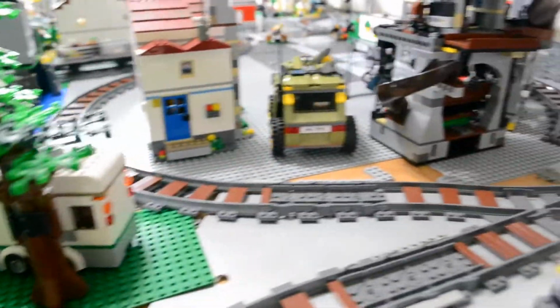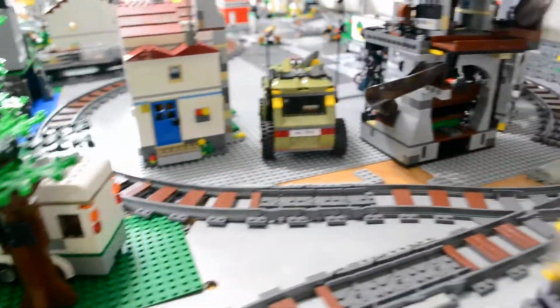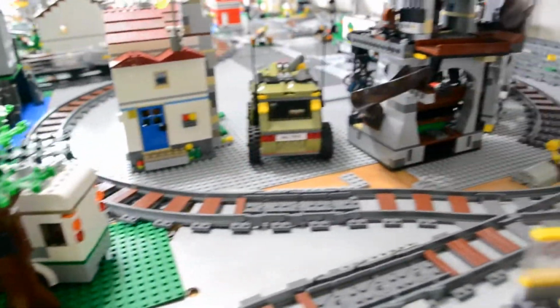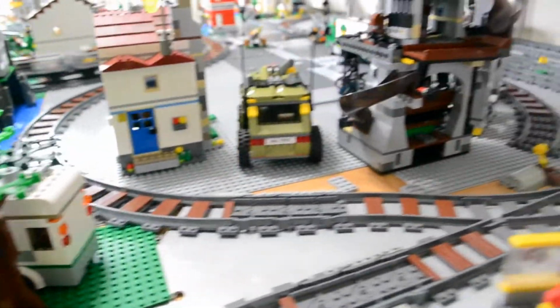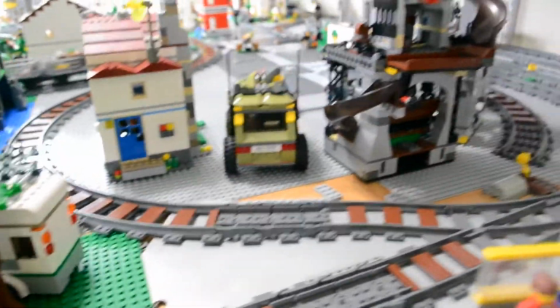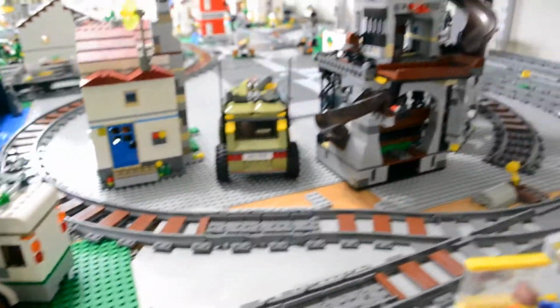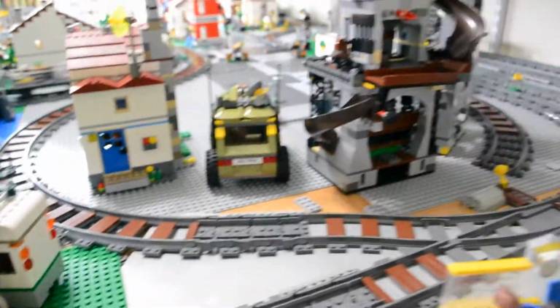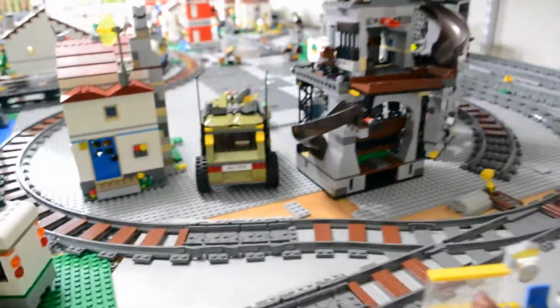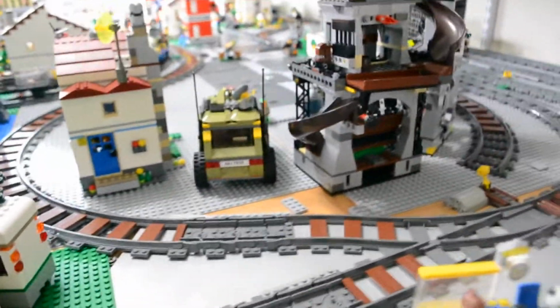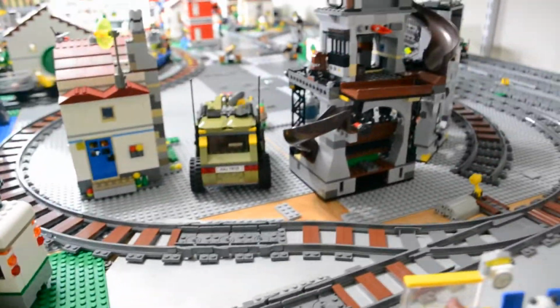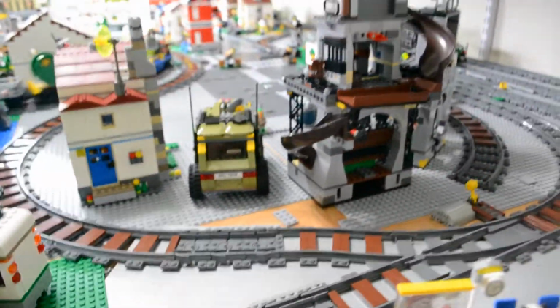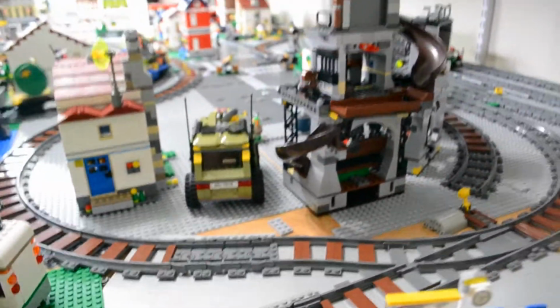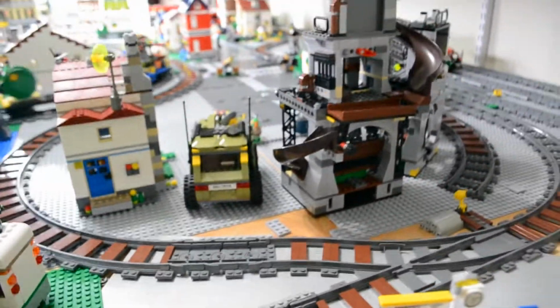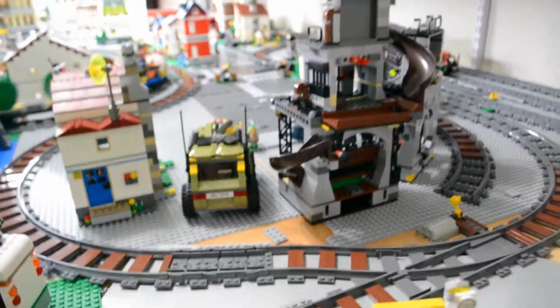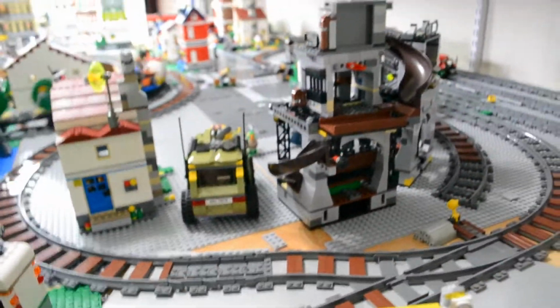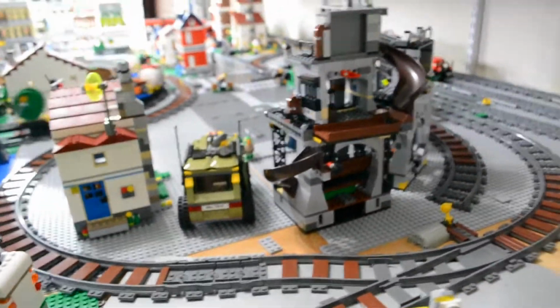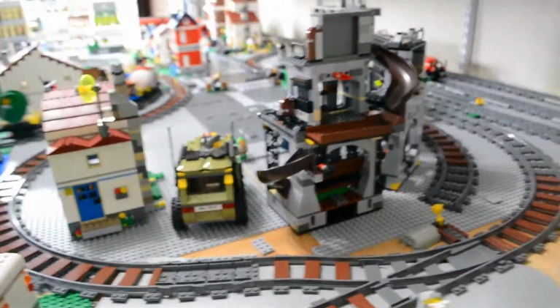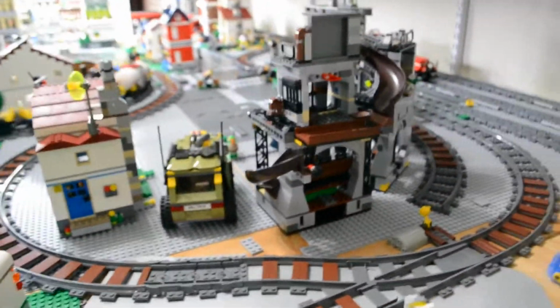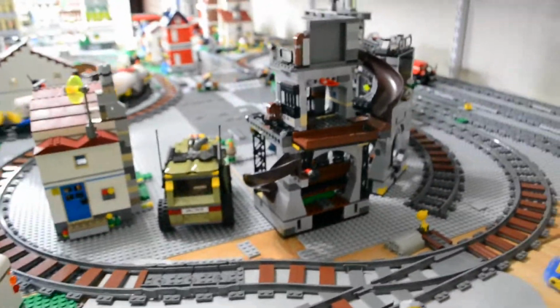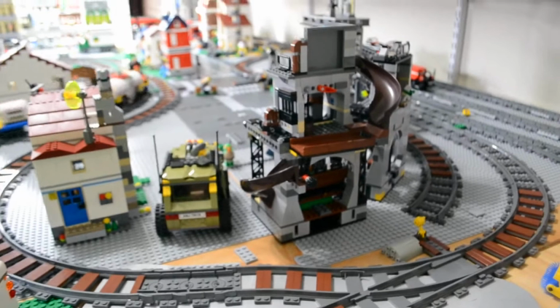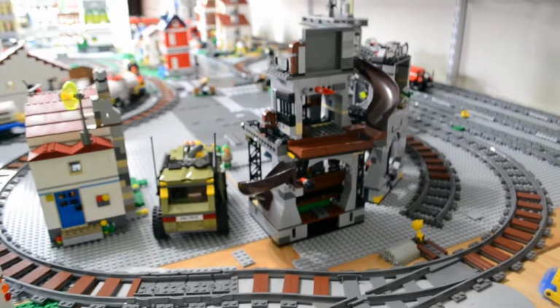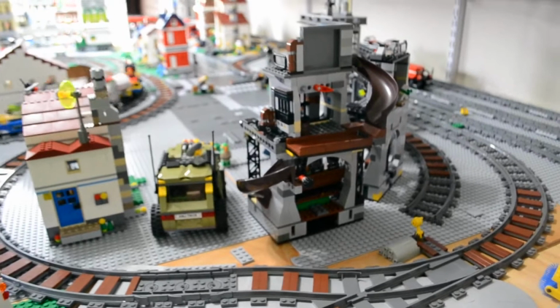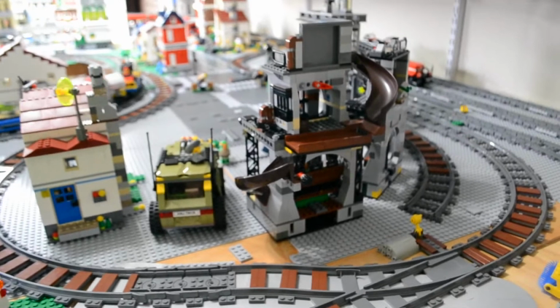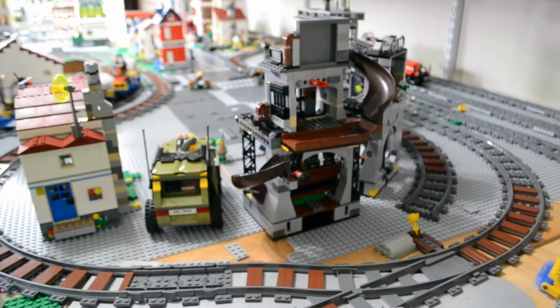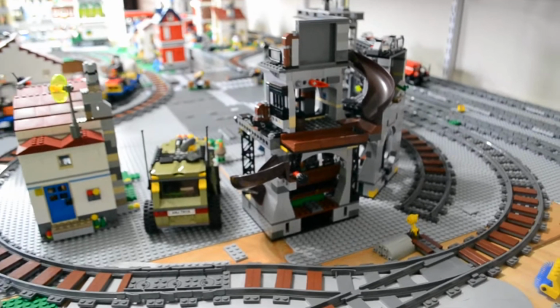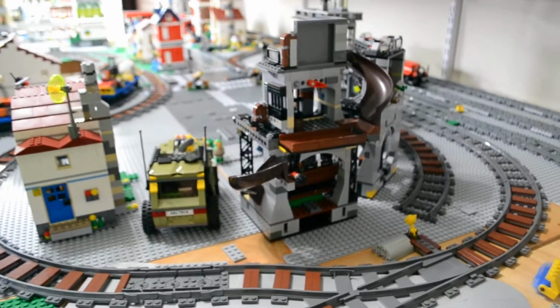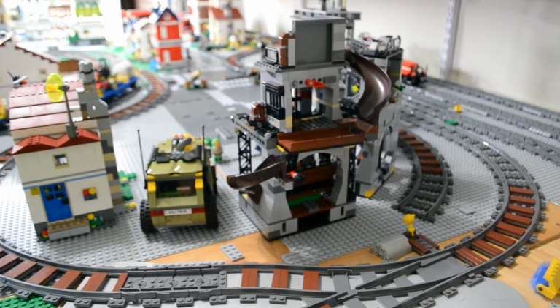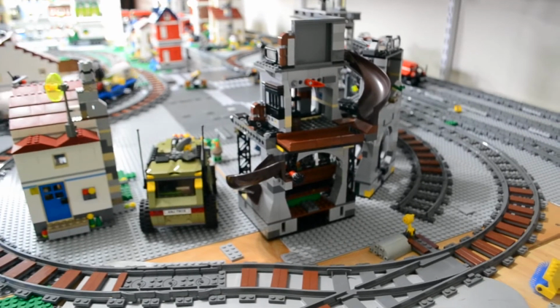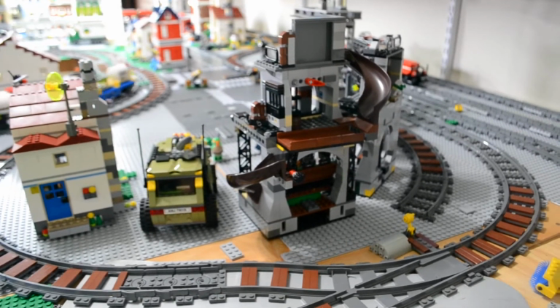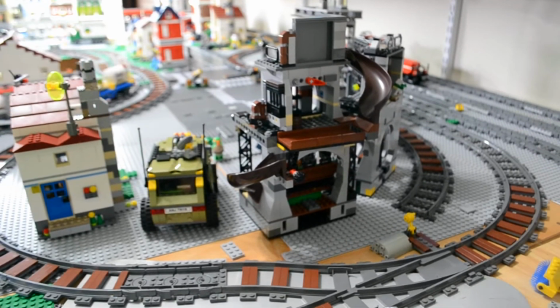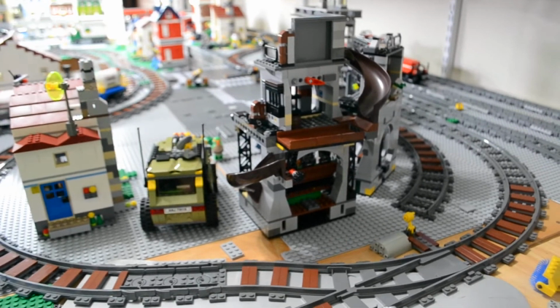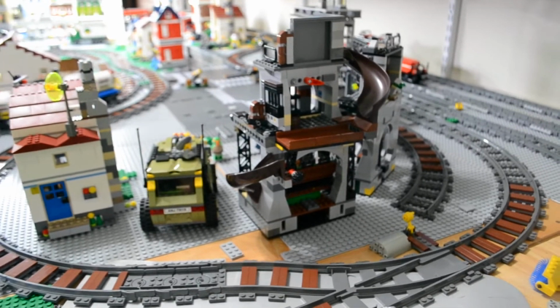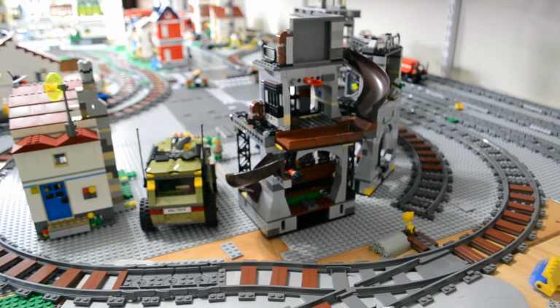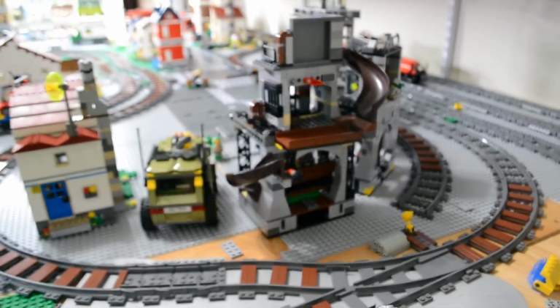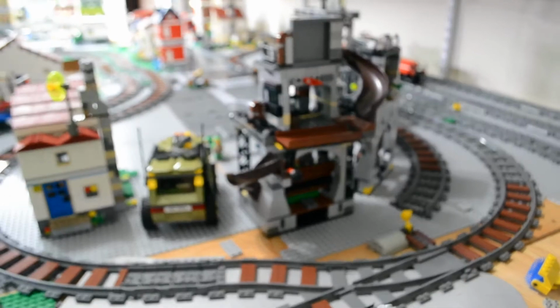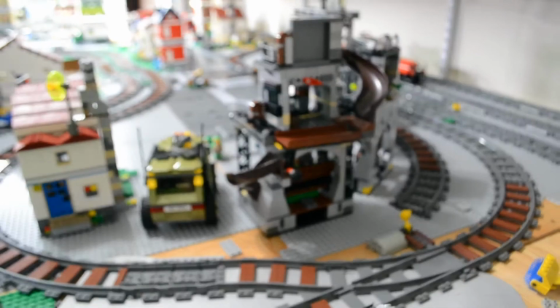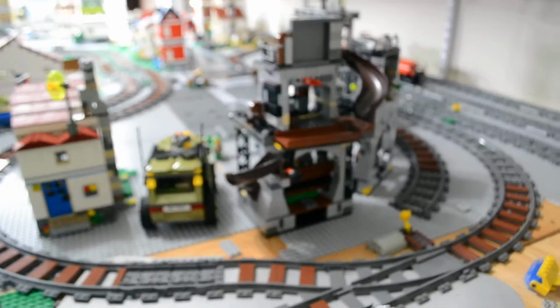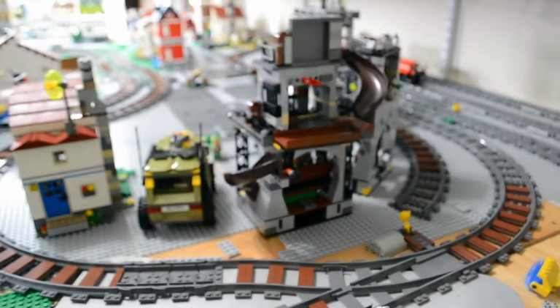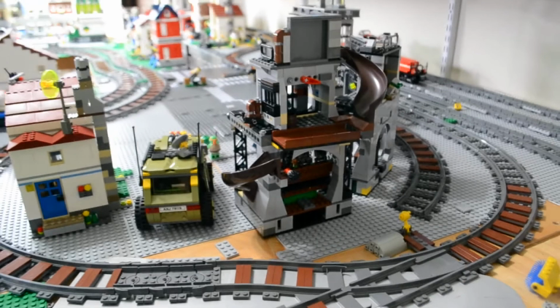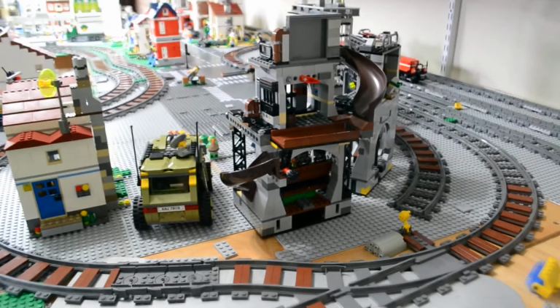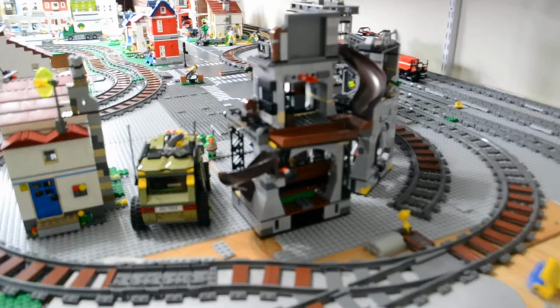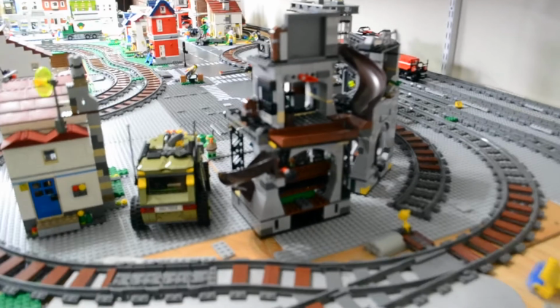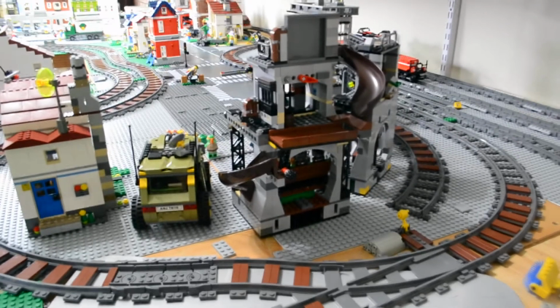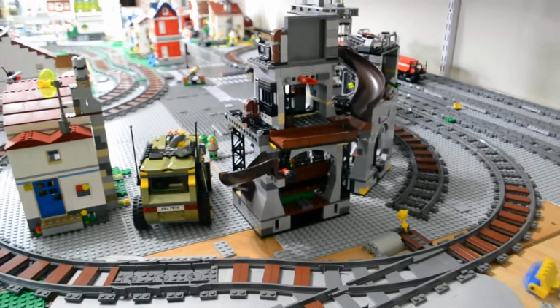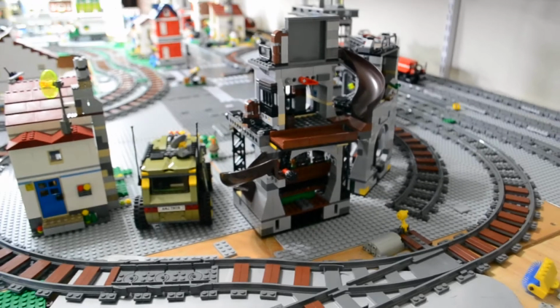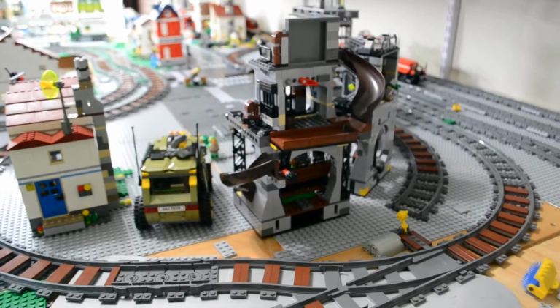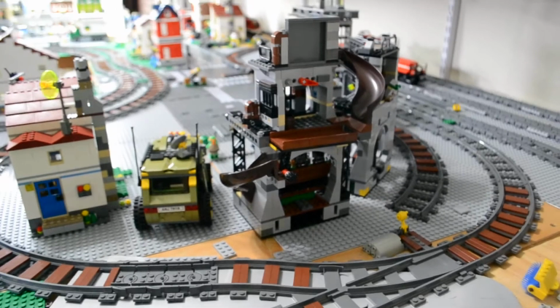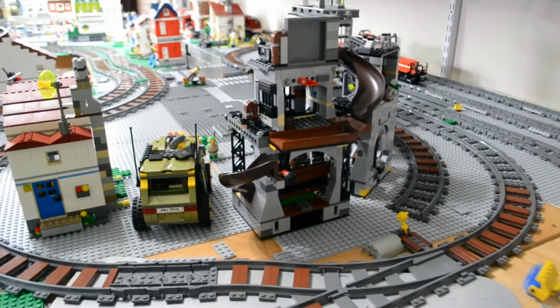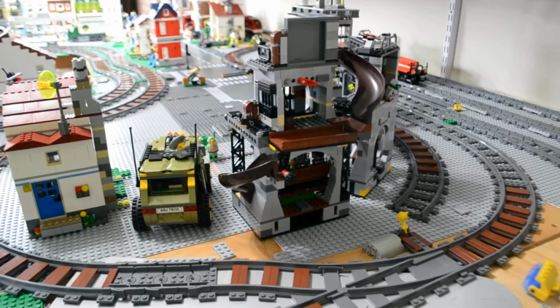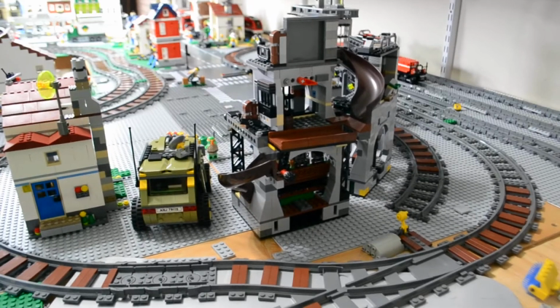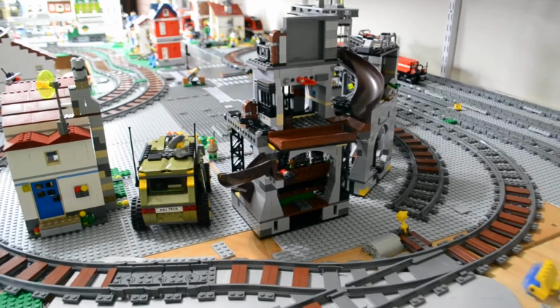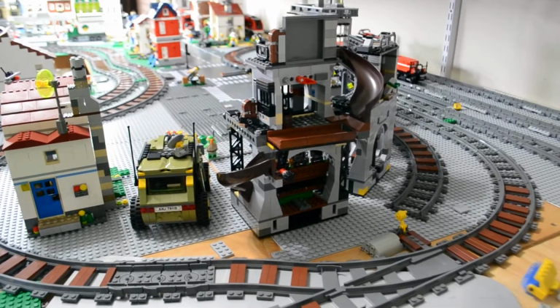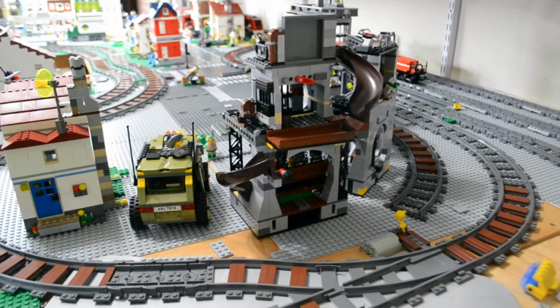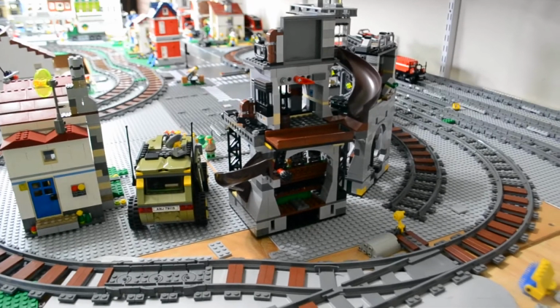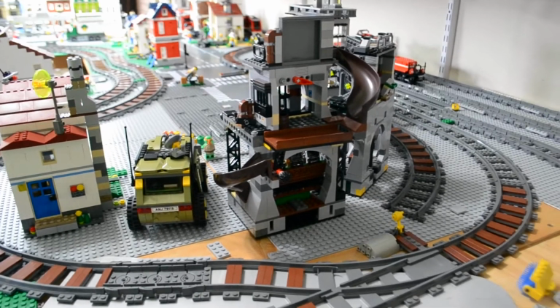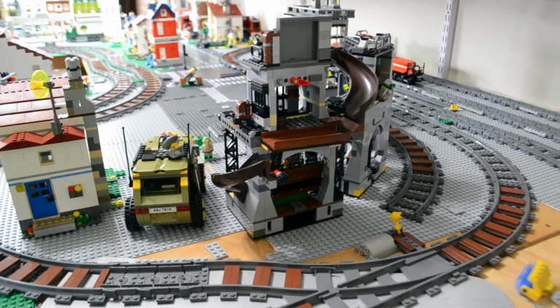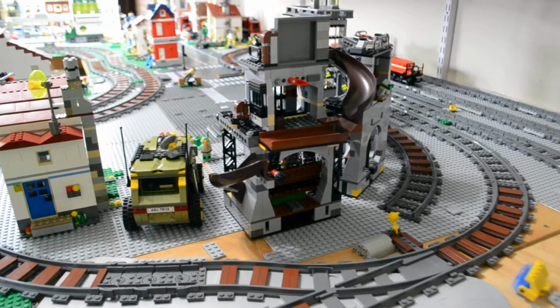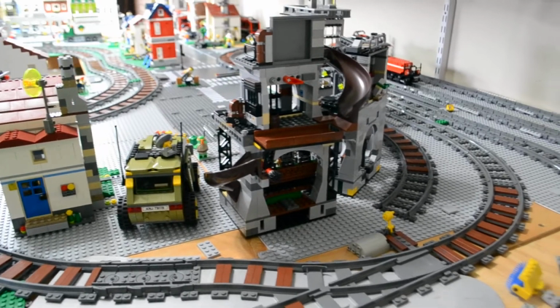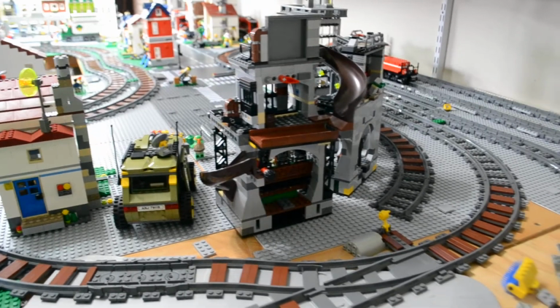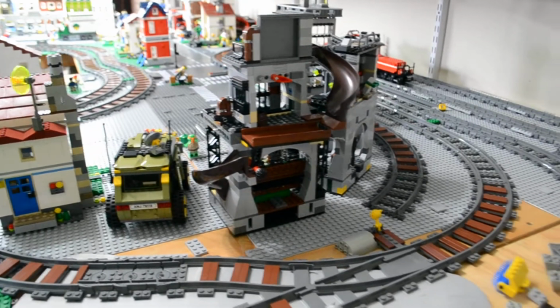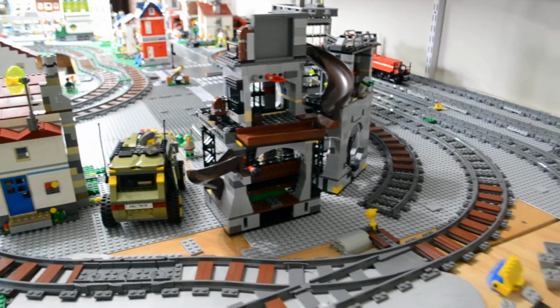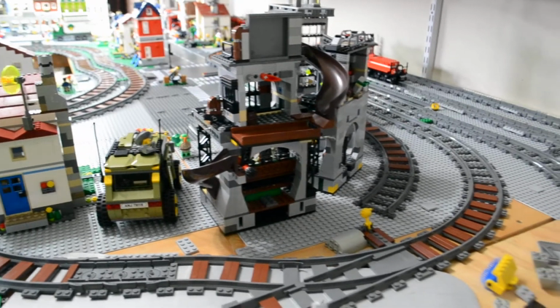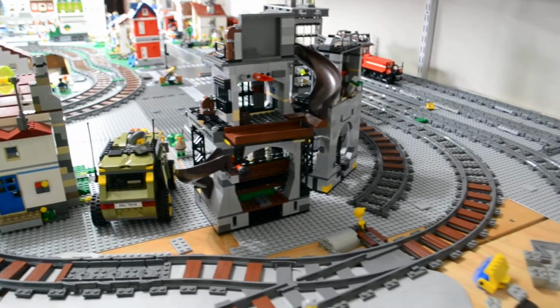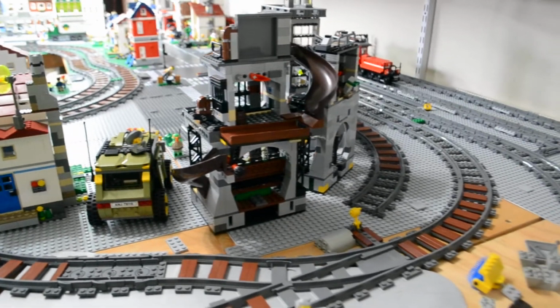Back side of the industrial area — we'll put the Ninja Turtles set here. I think it looks pretty cool there.